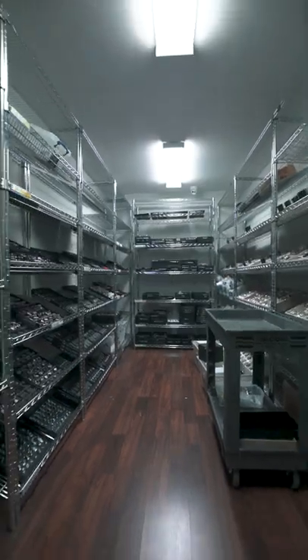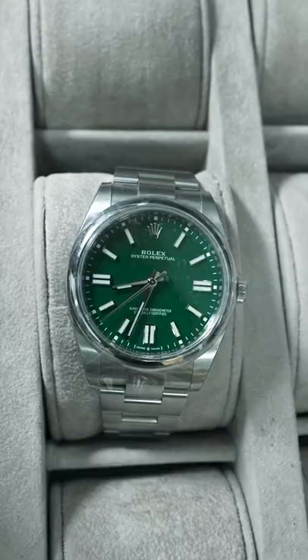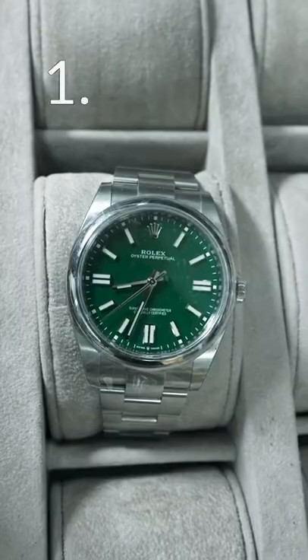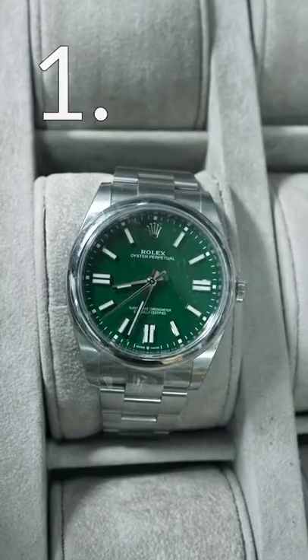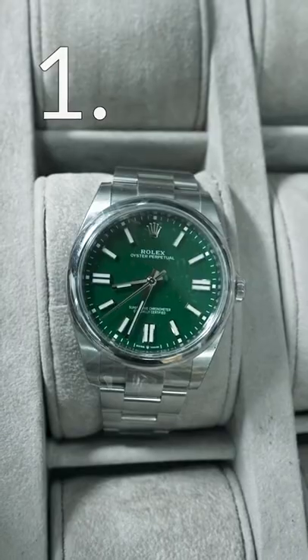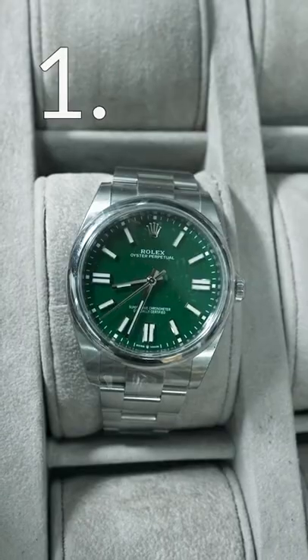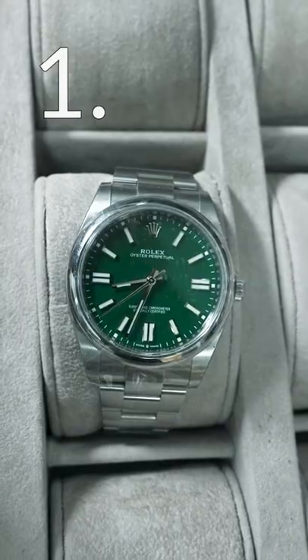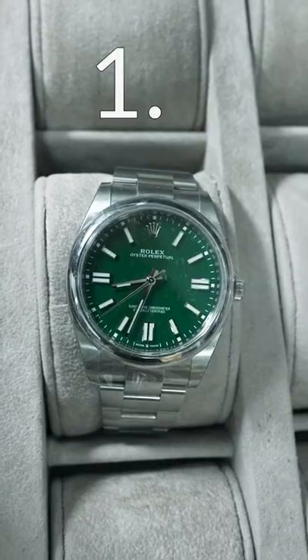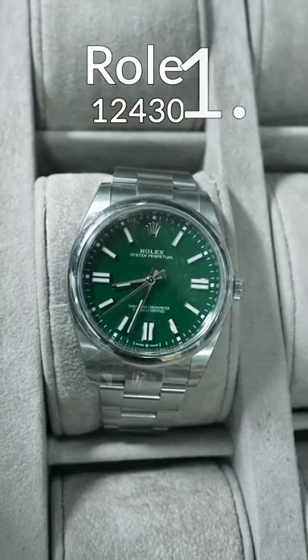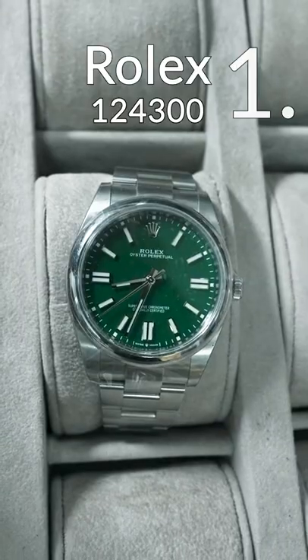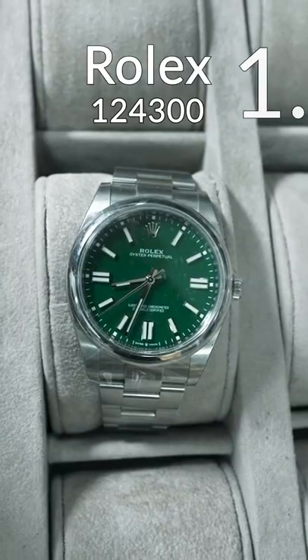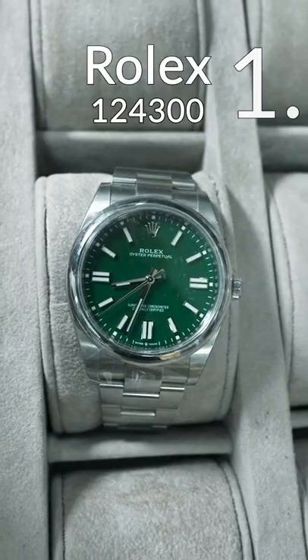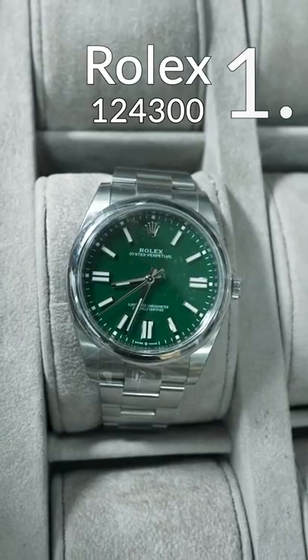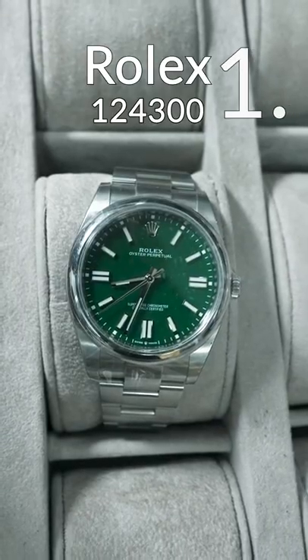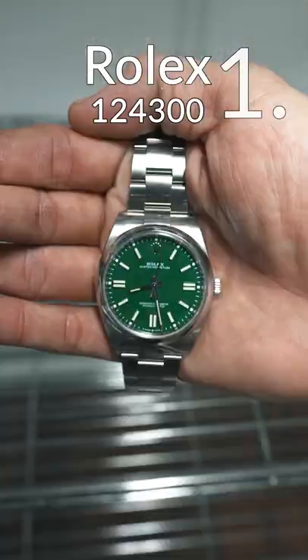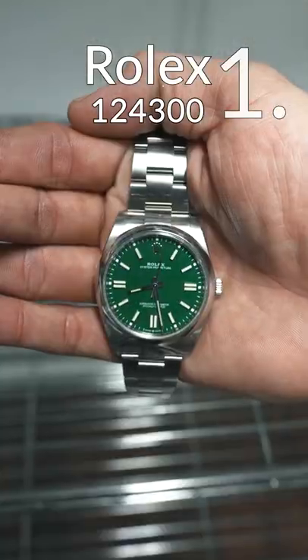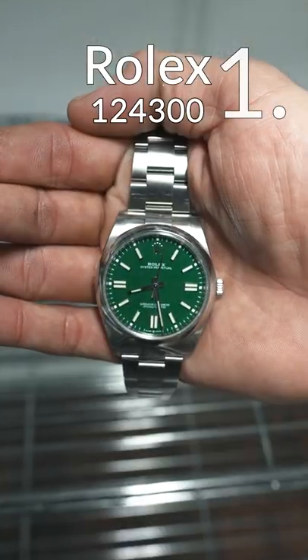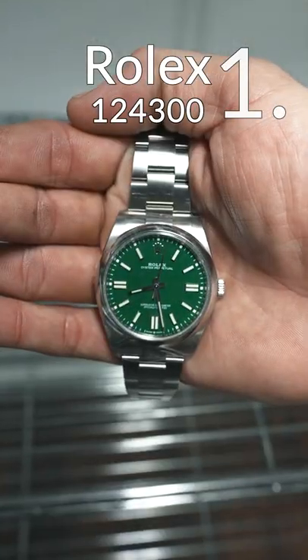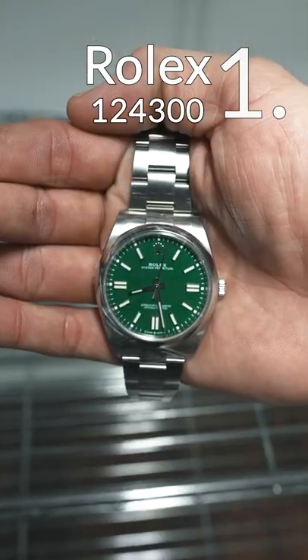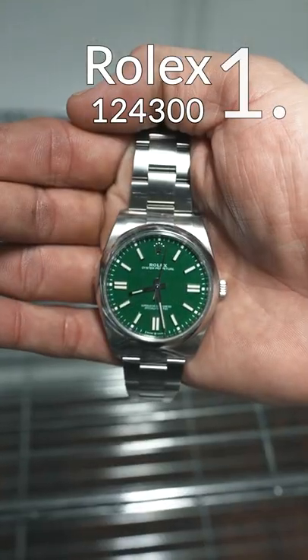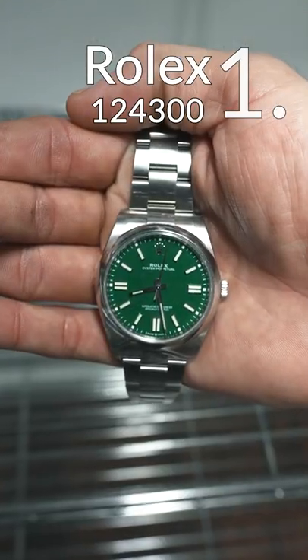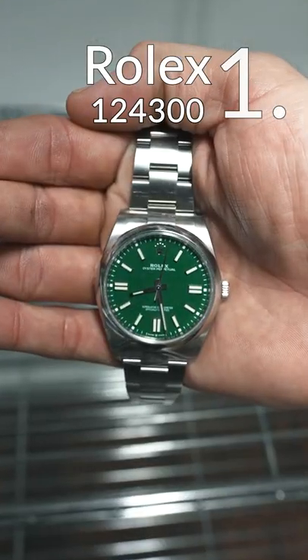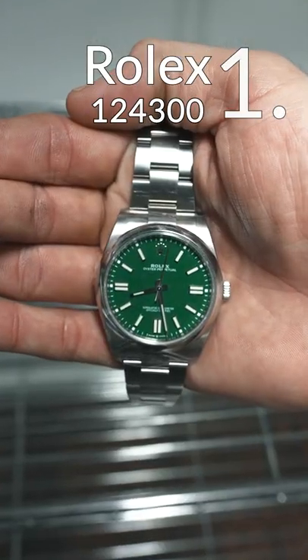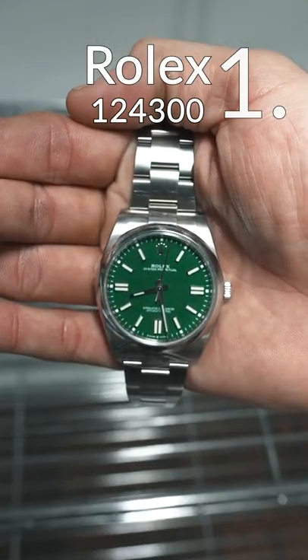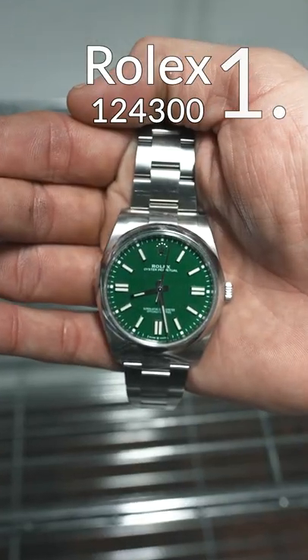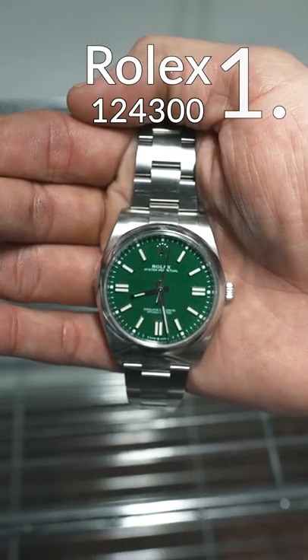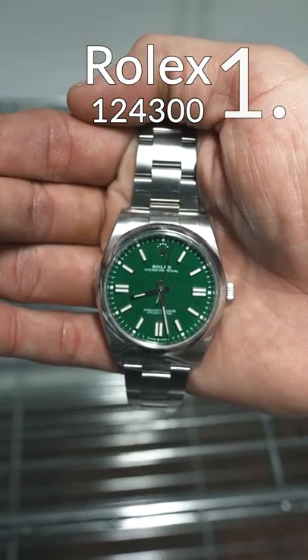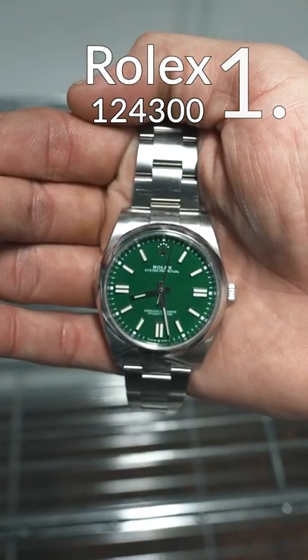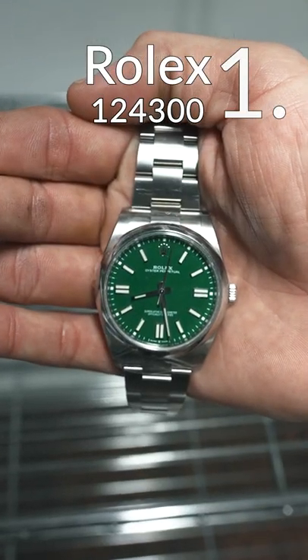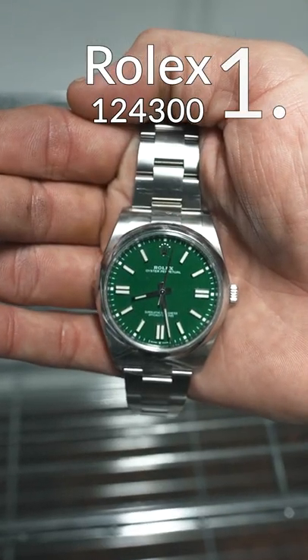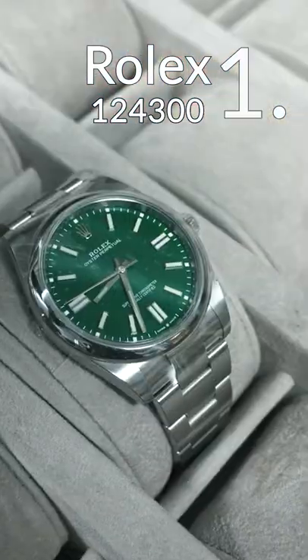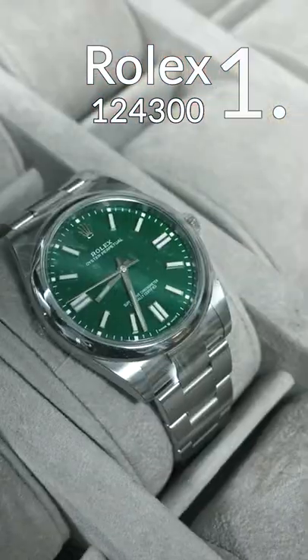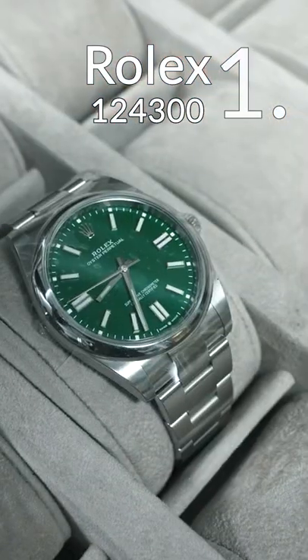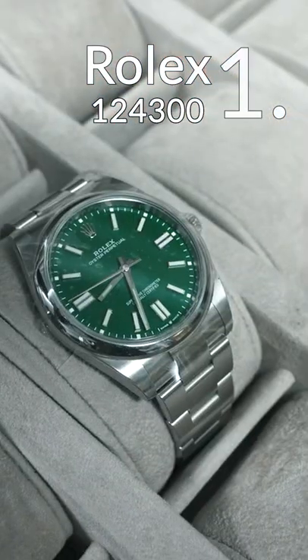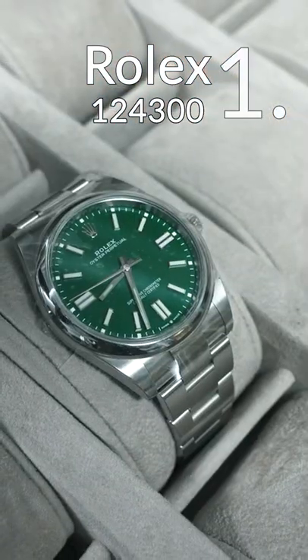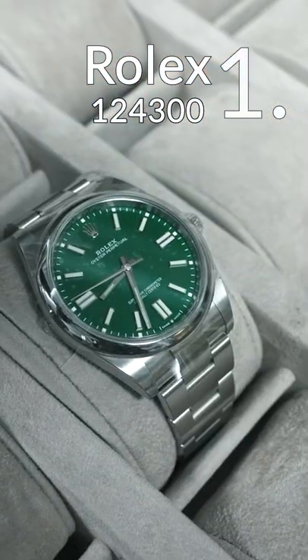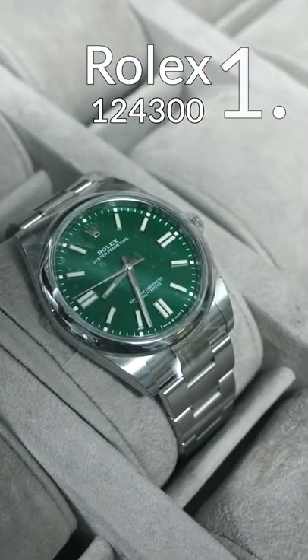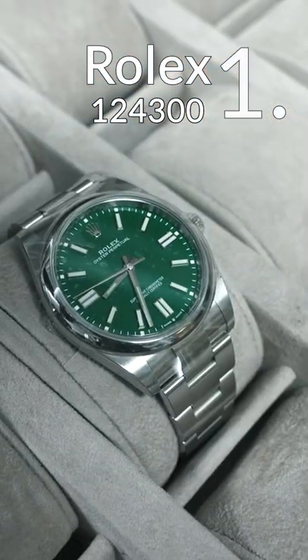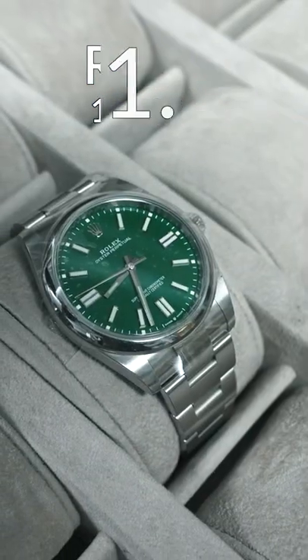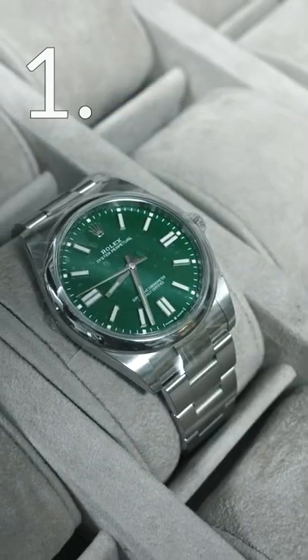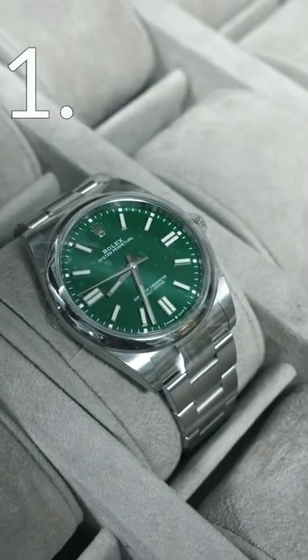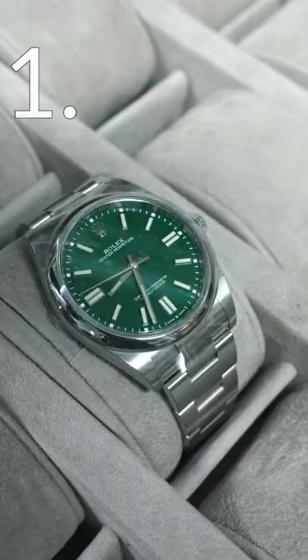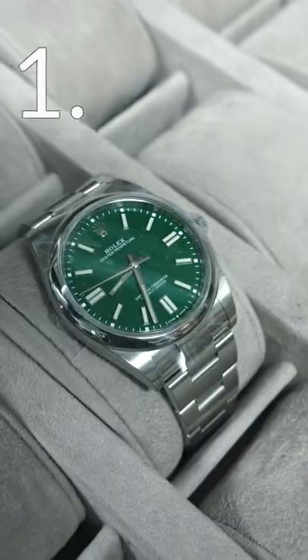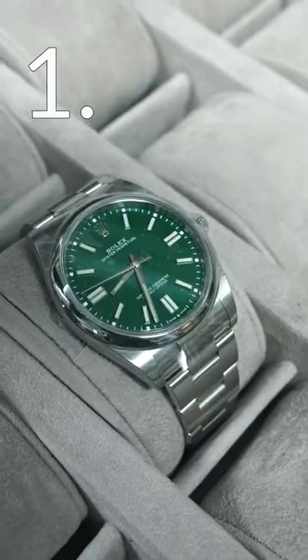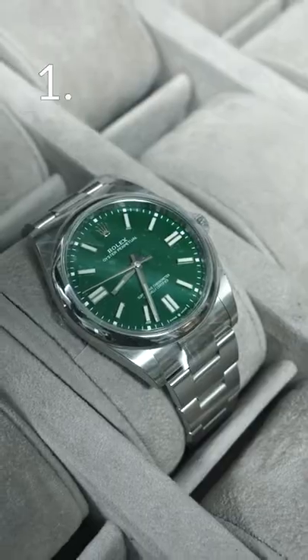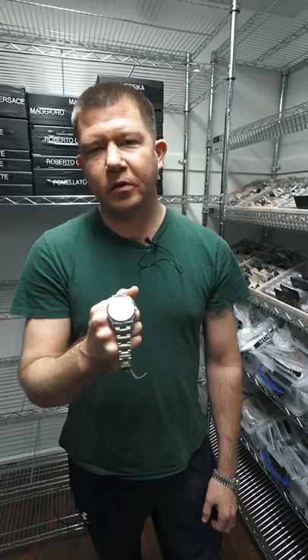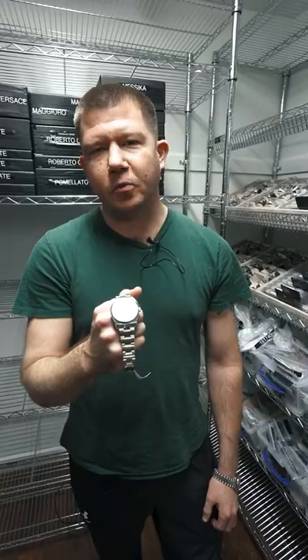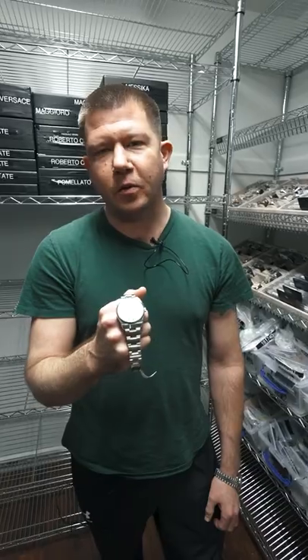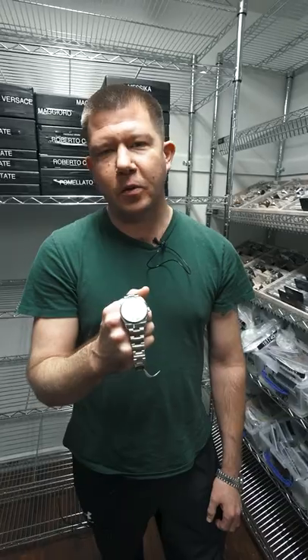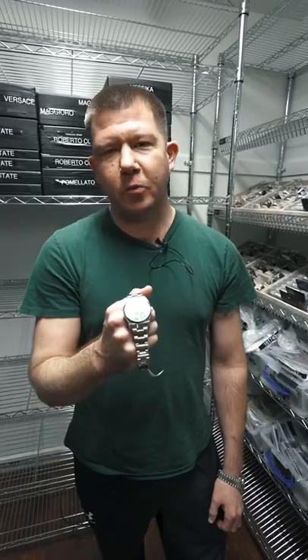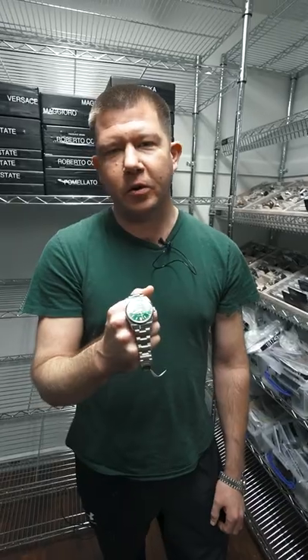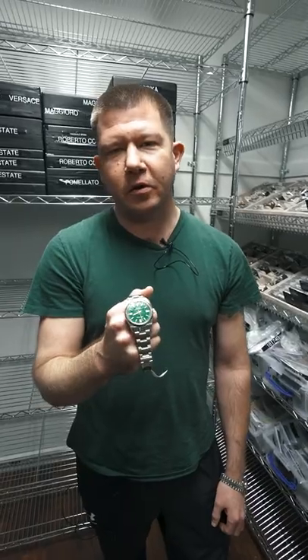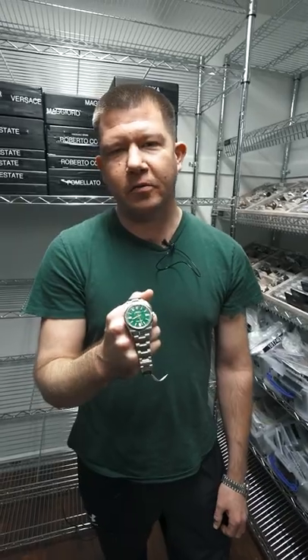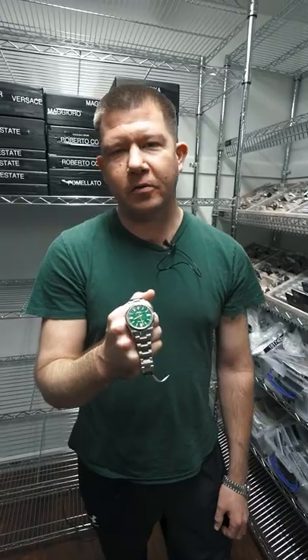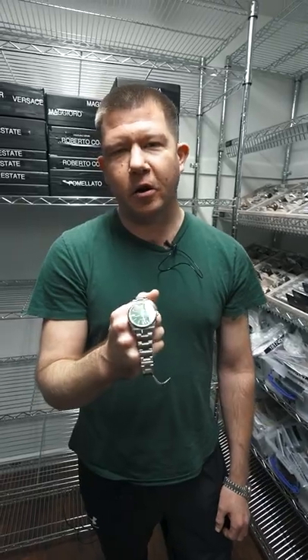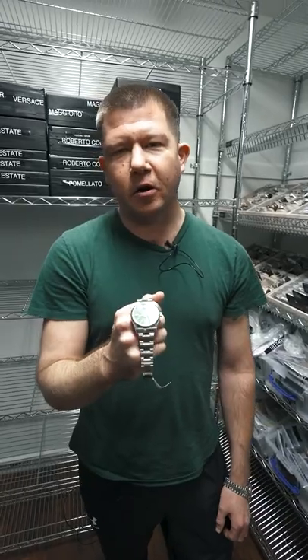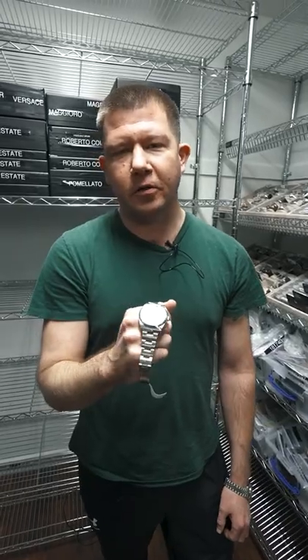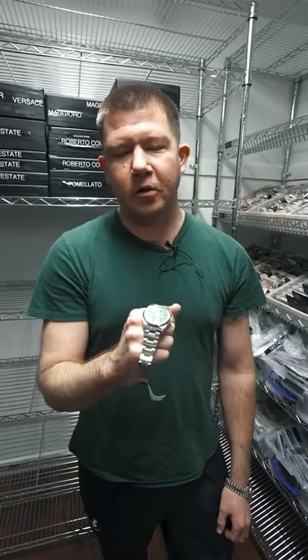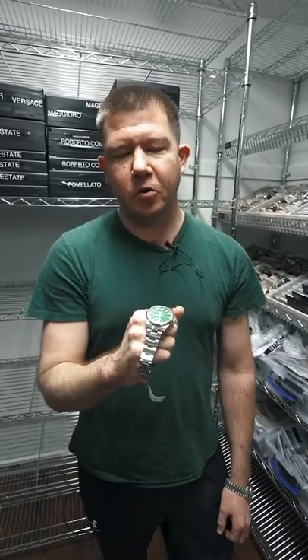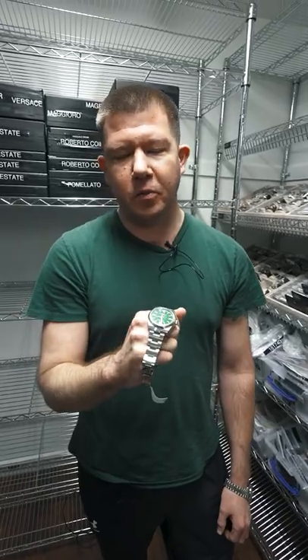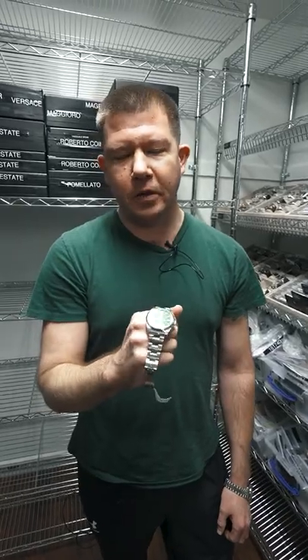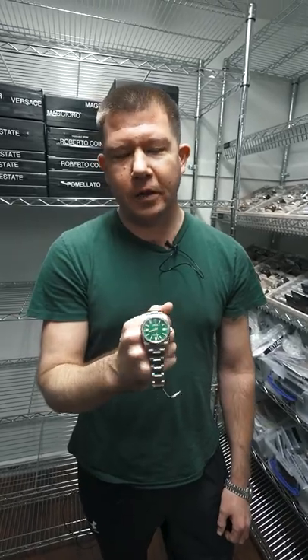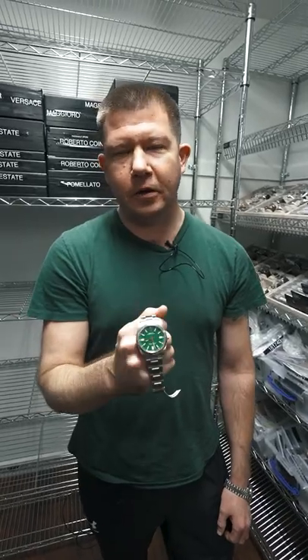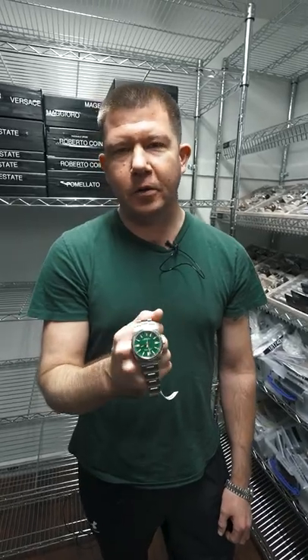First watch is this OP41, which is one of my personal favorites. I prefer this and the red one over all the OP lineup.